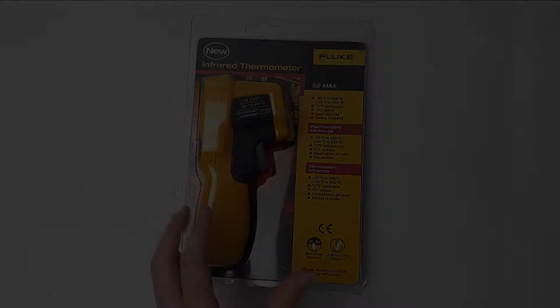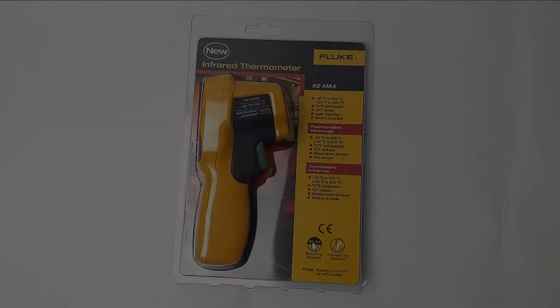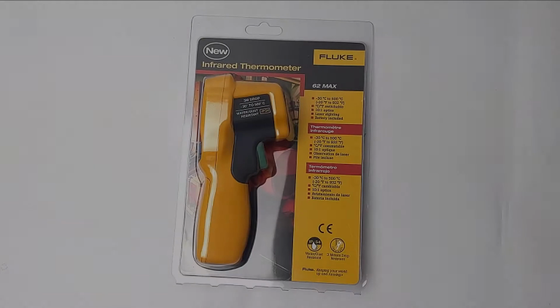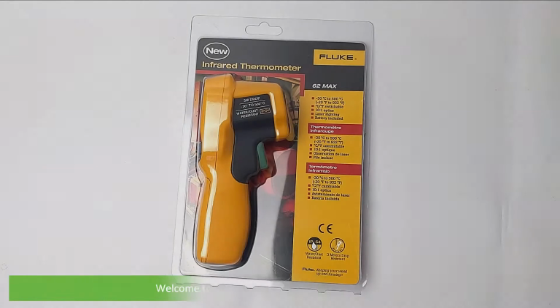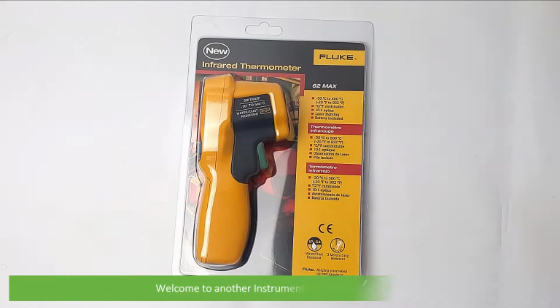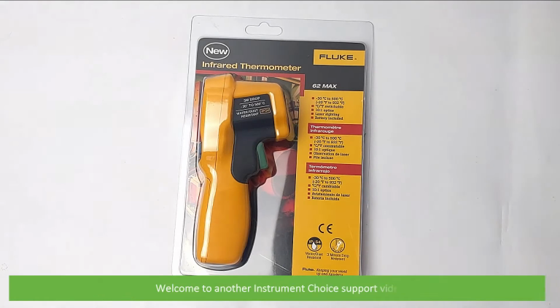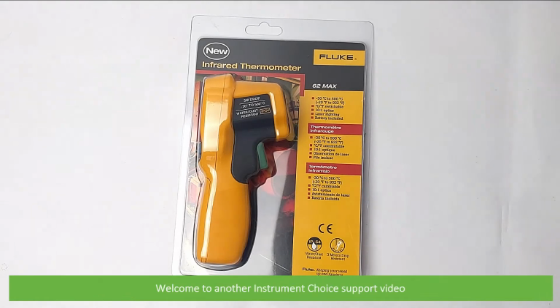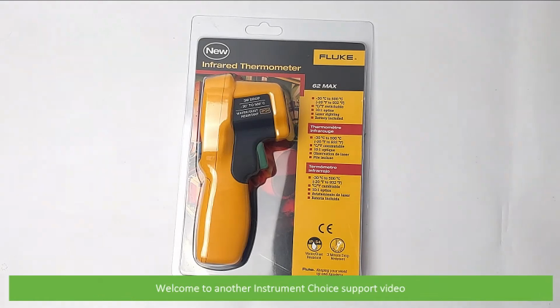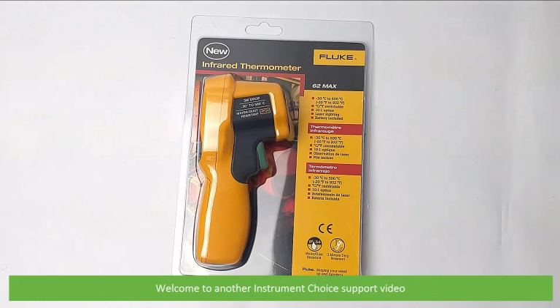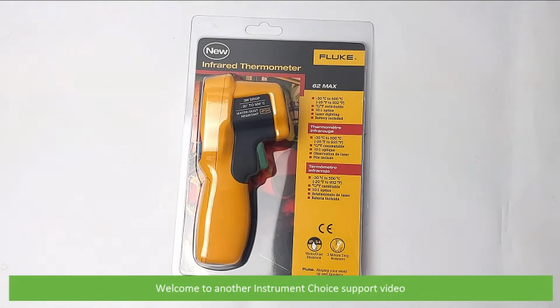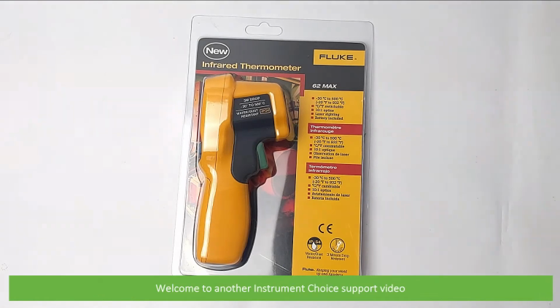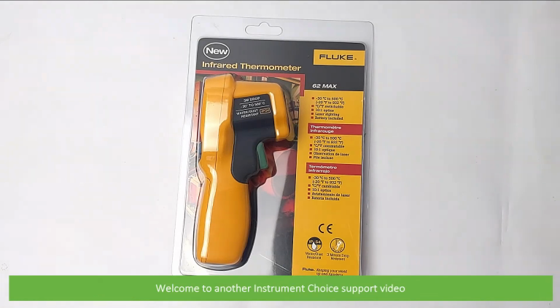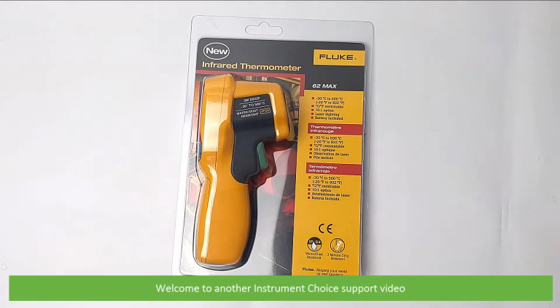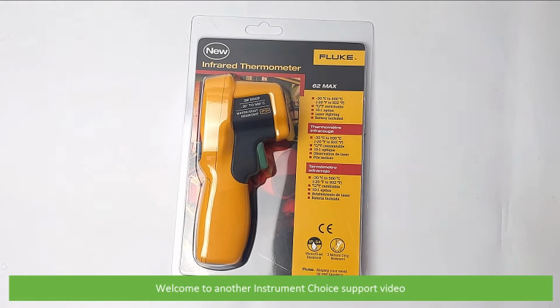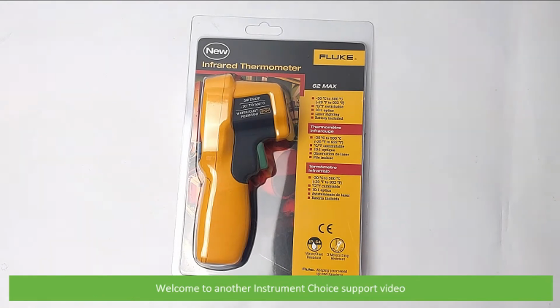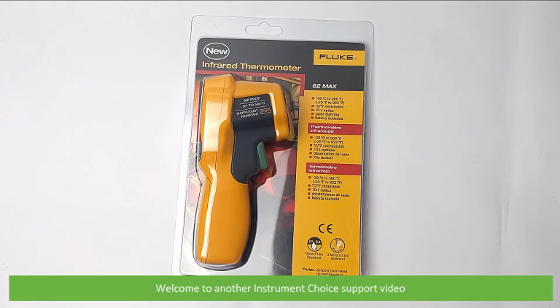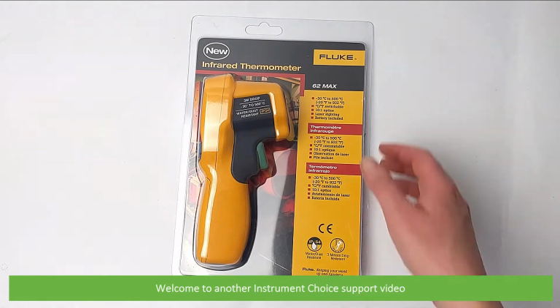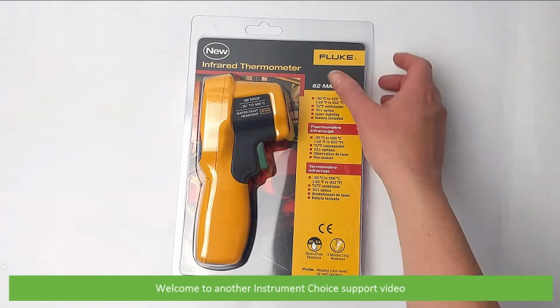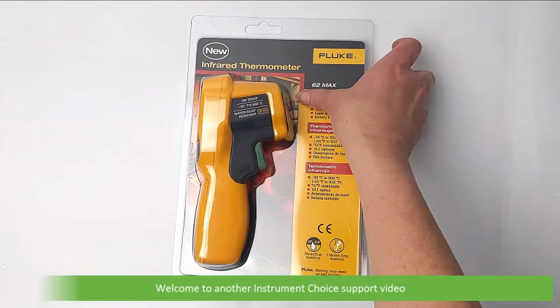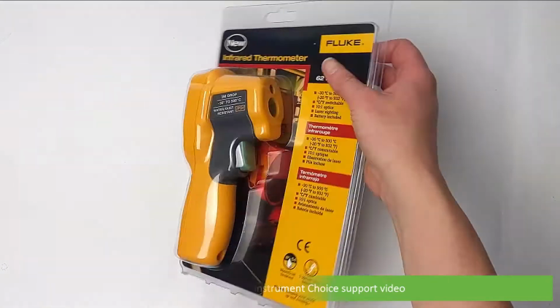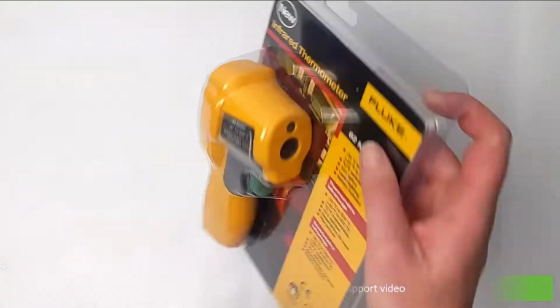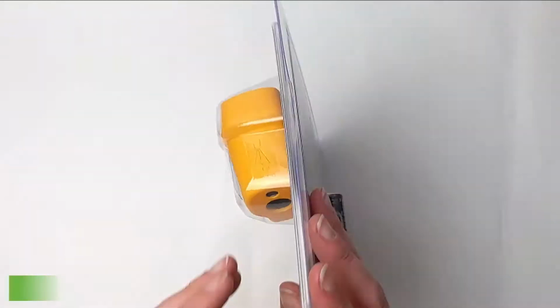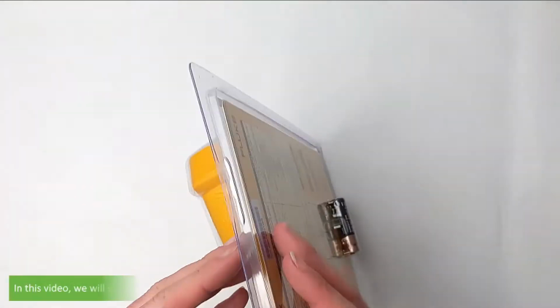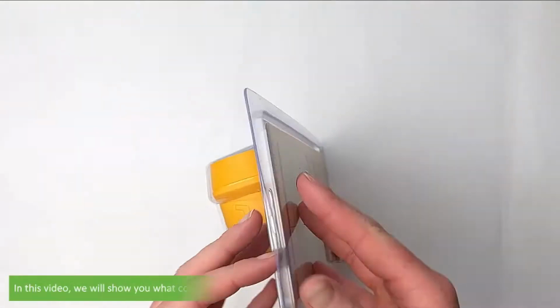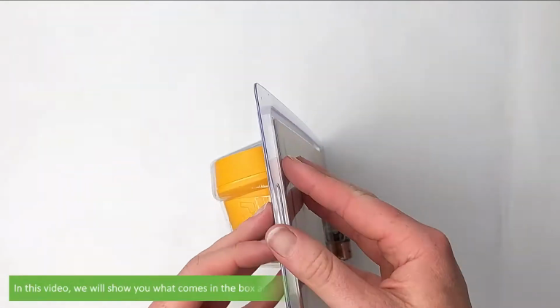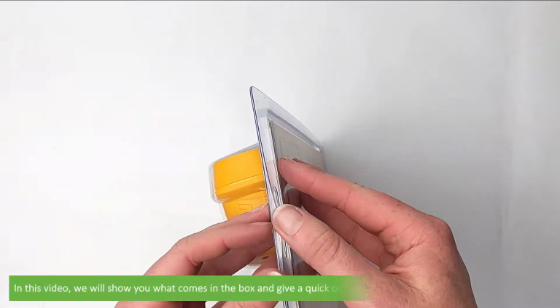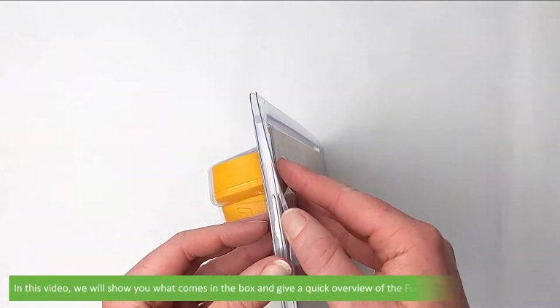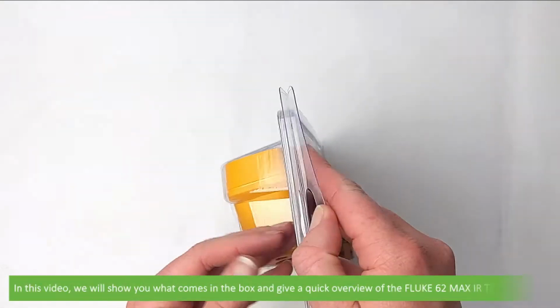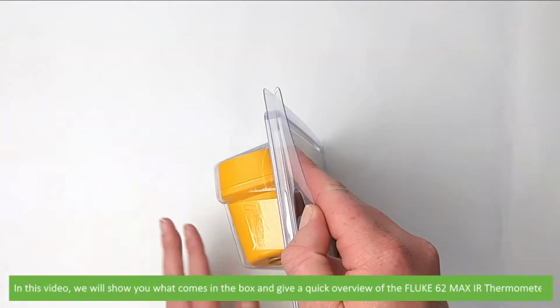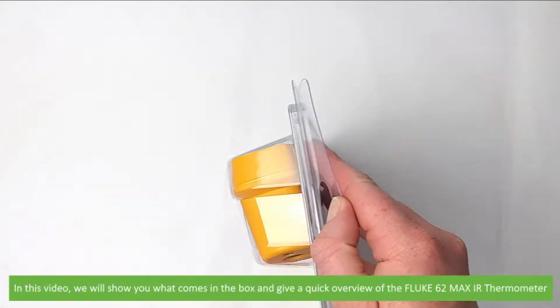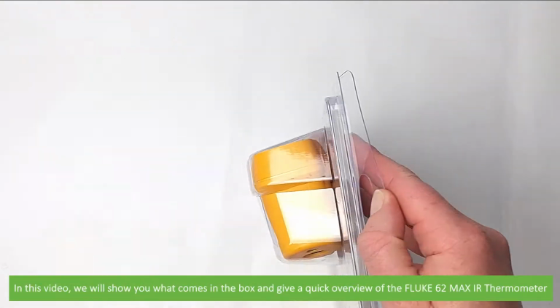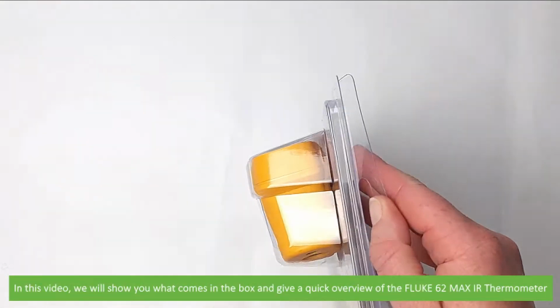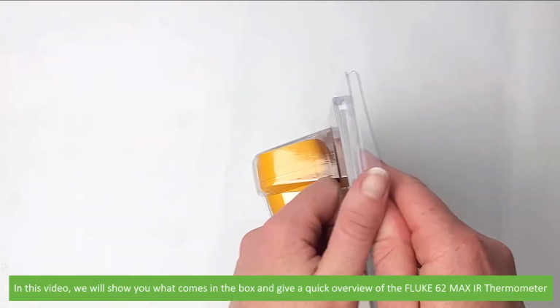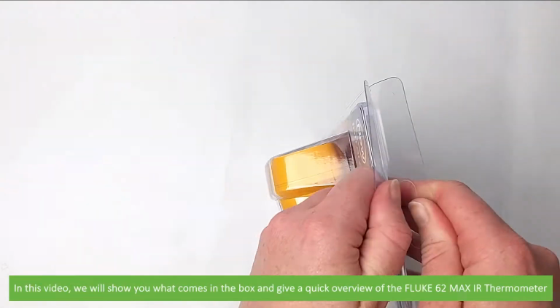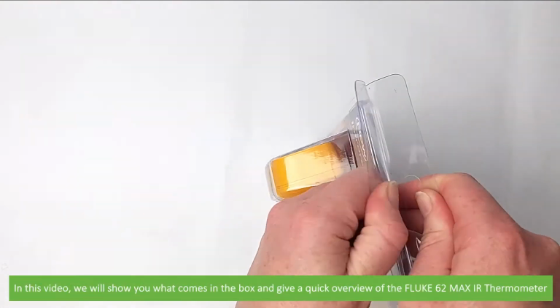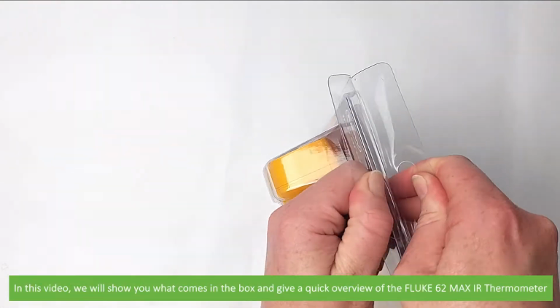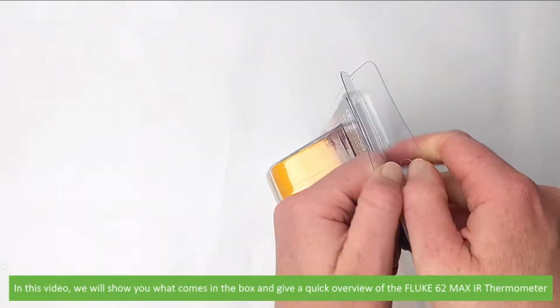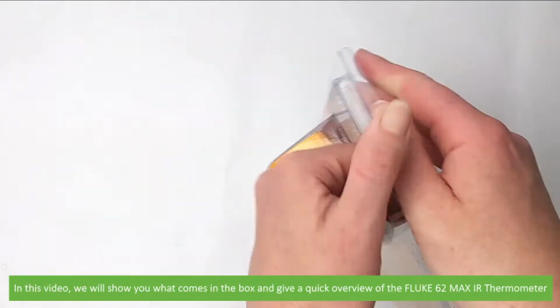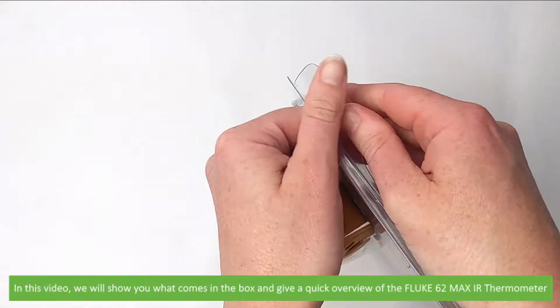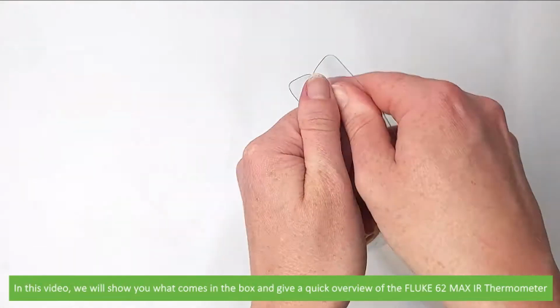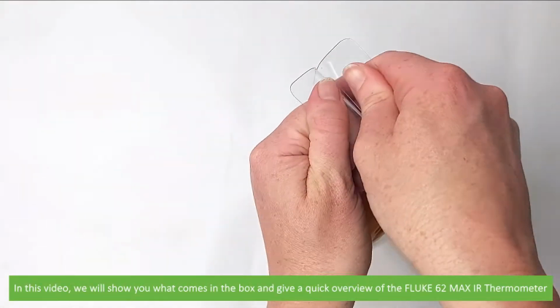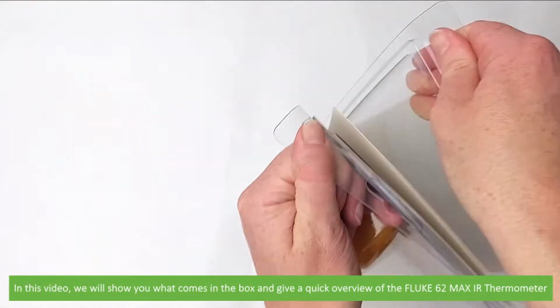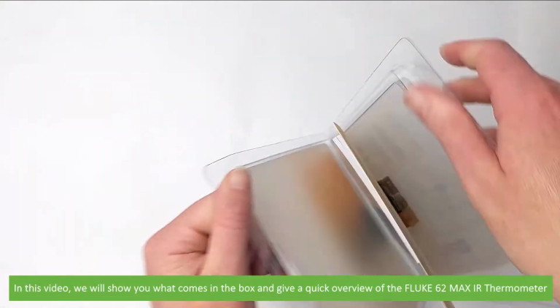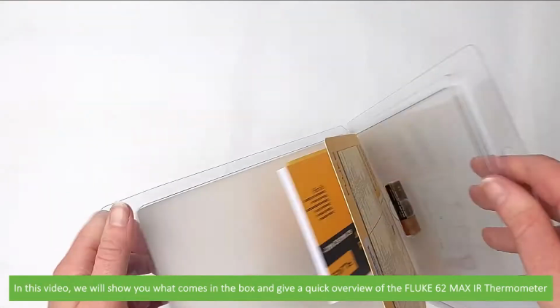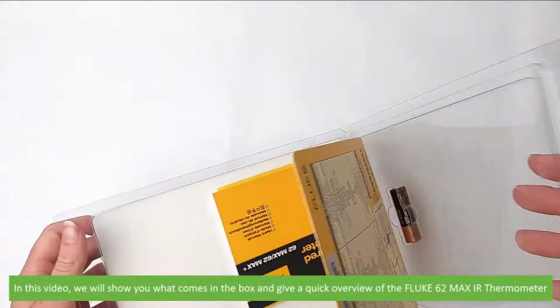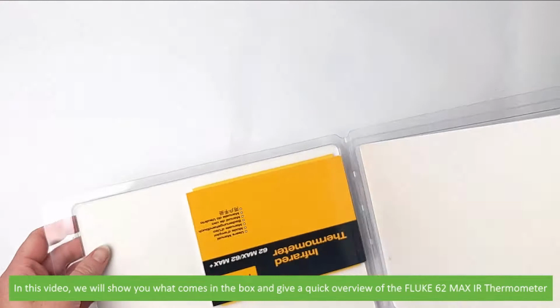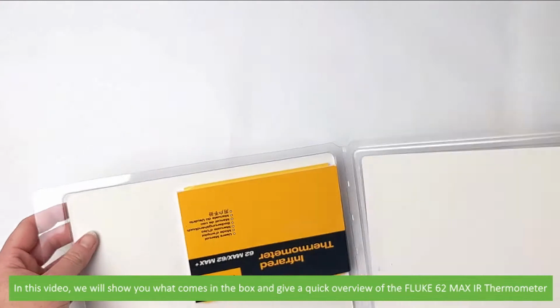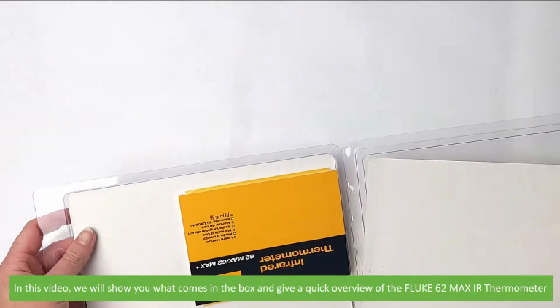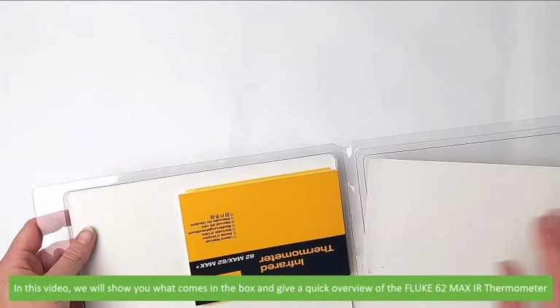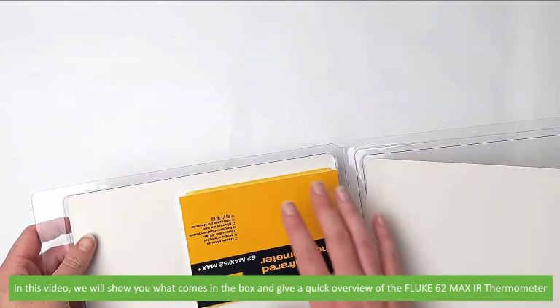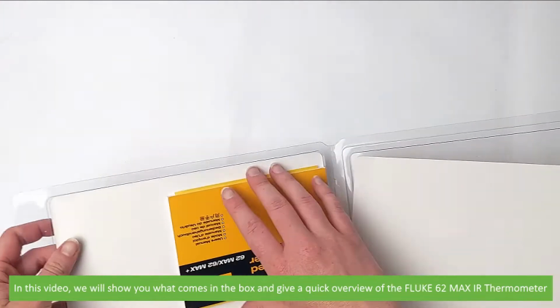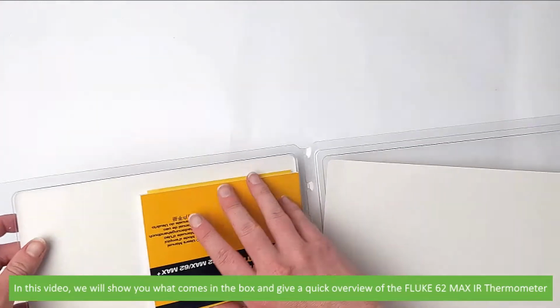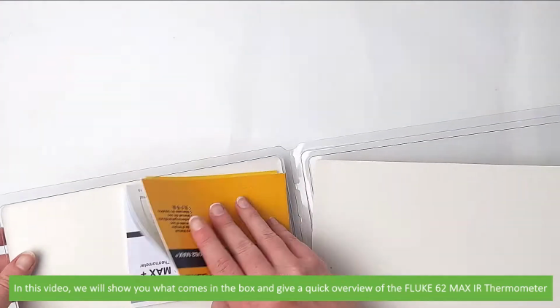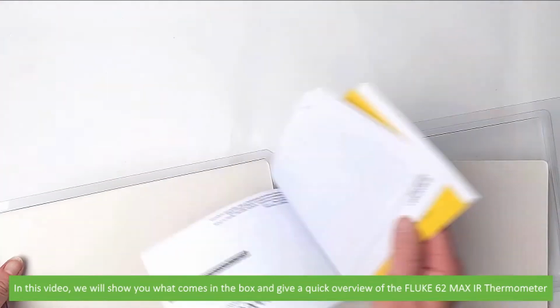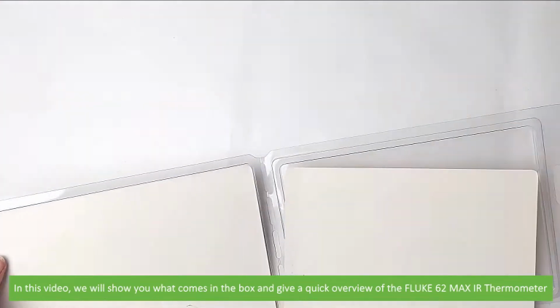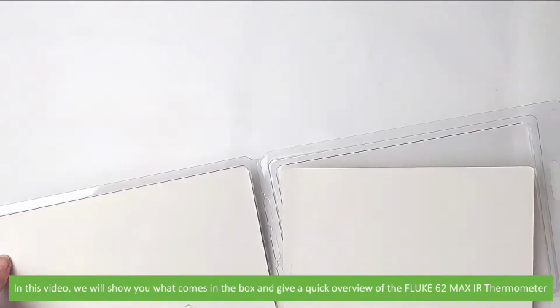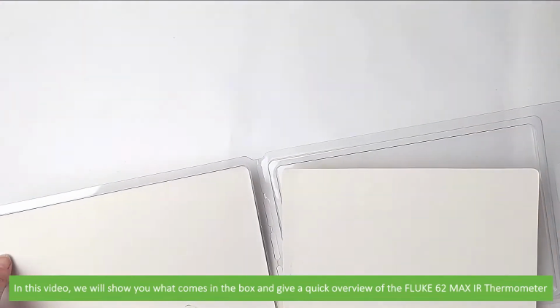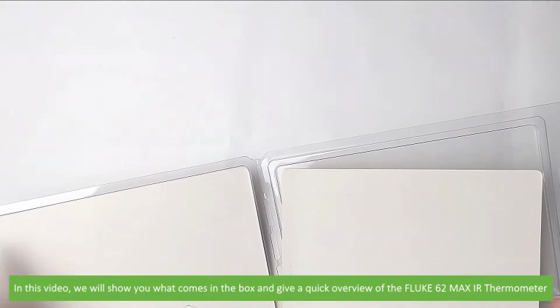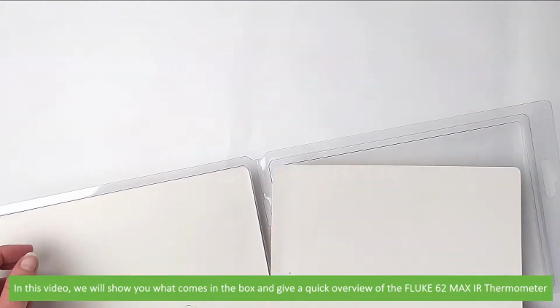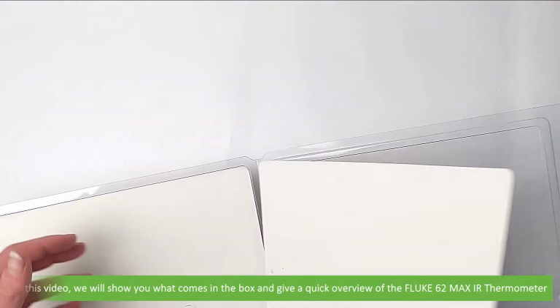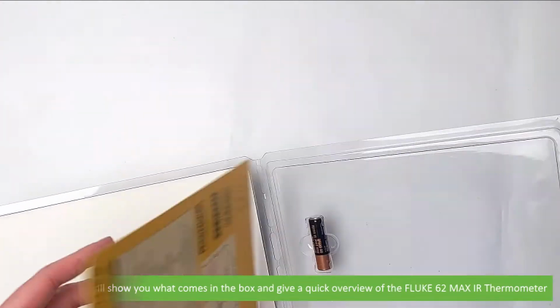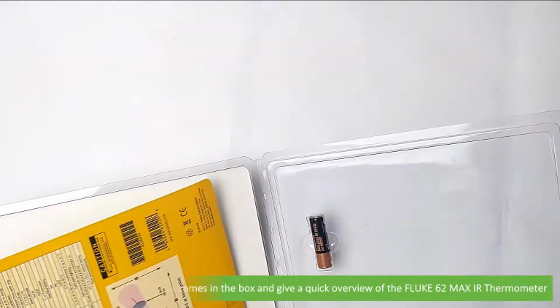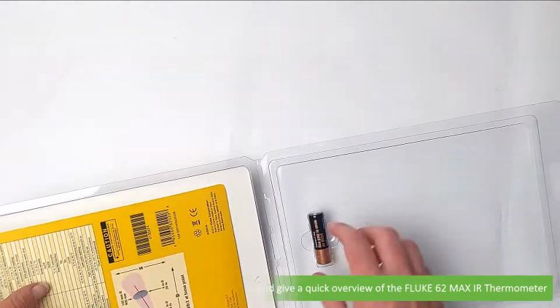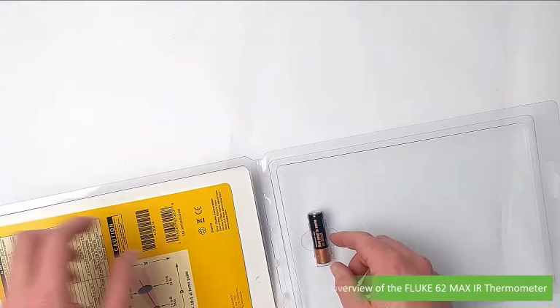Hi and welcome to another Instrument Choice Support video. In this video we'll show you what comes in the box and give a quick overview of the Fluke 62 Max infrared thermometer.